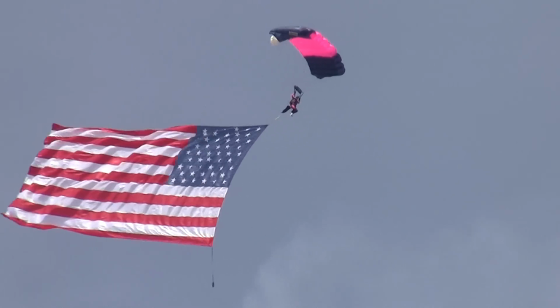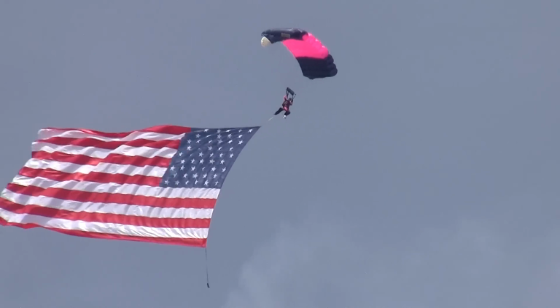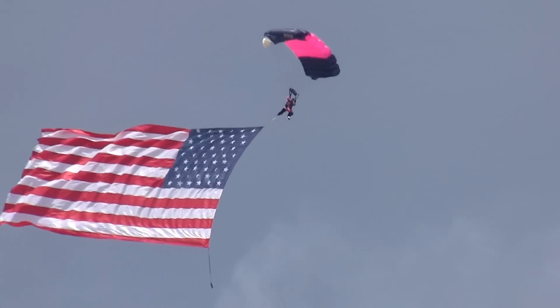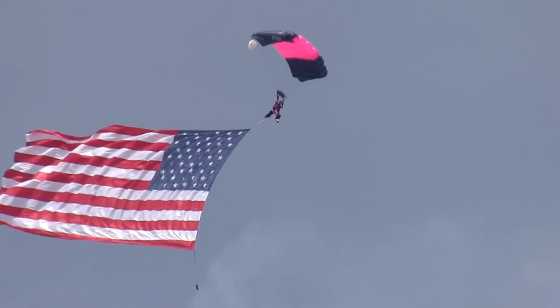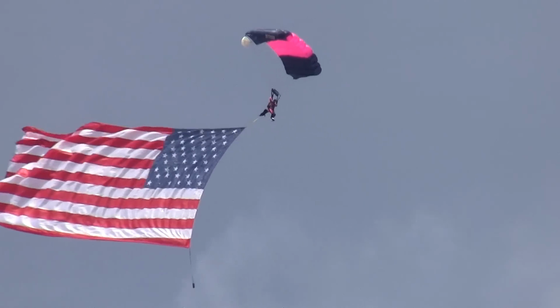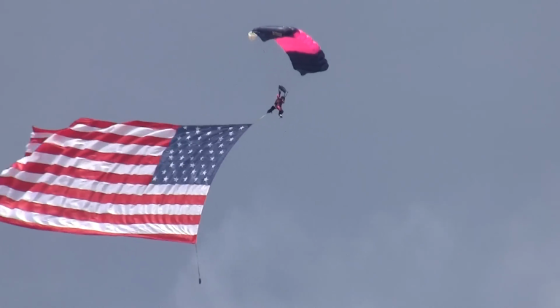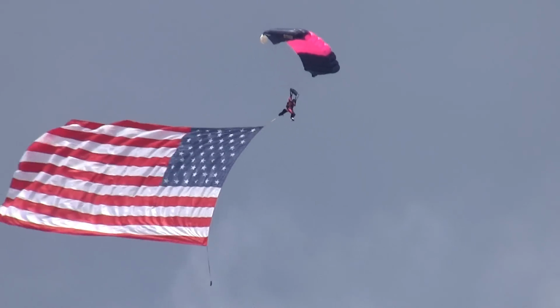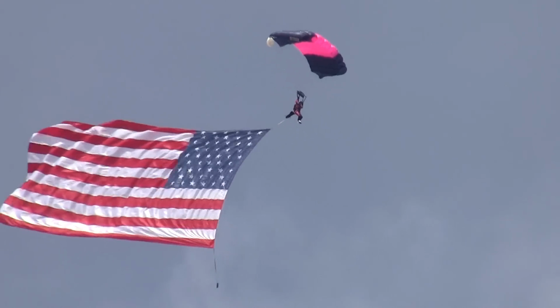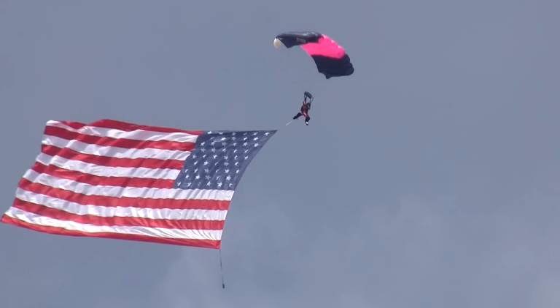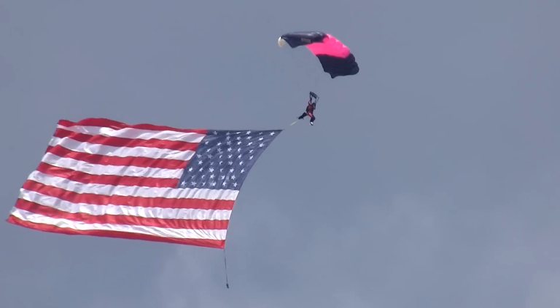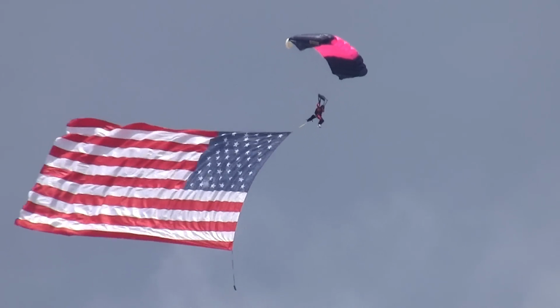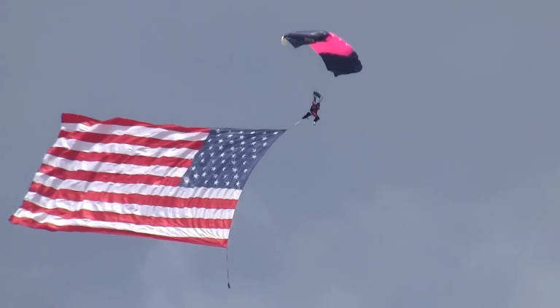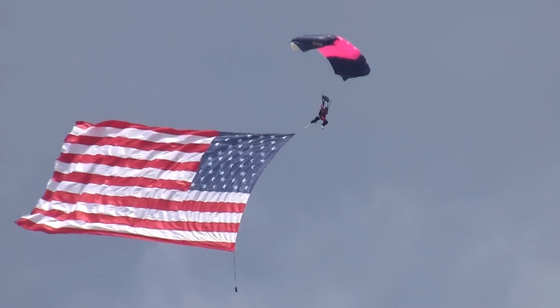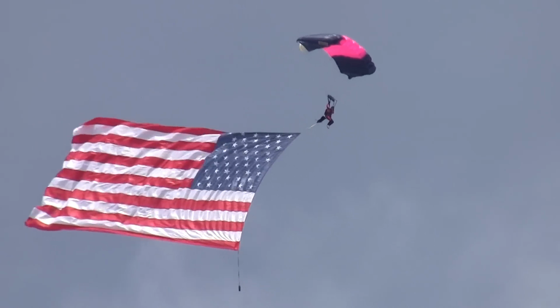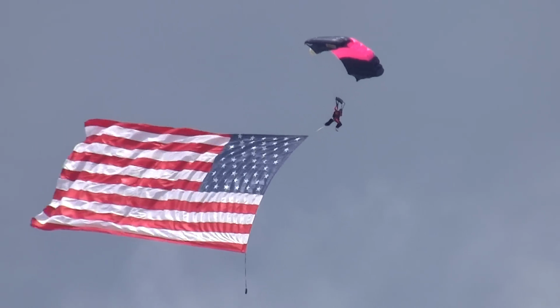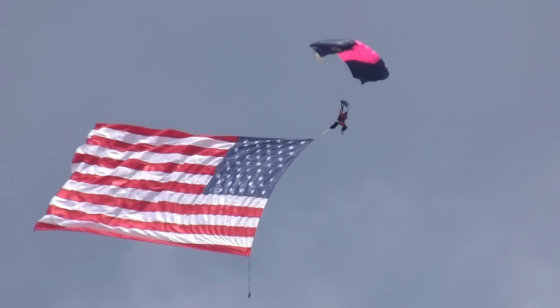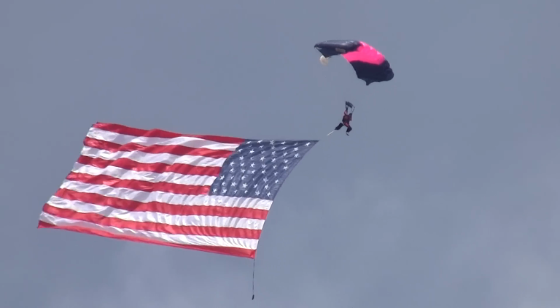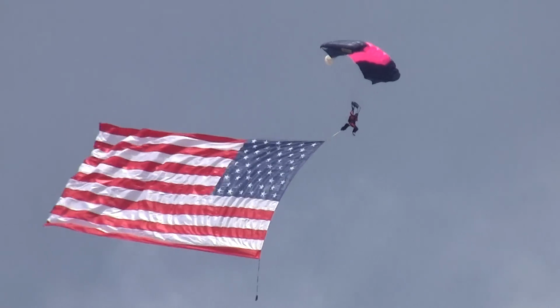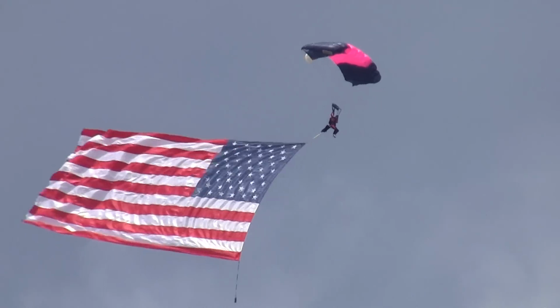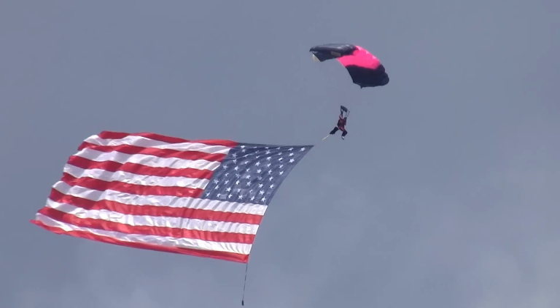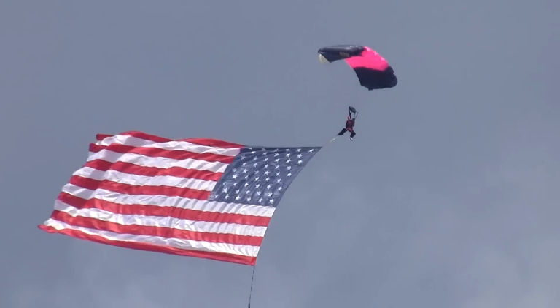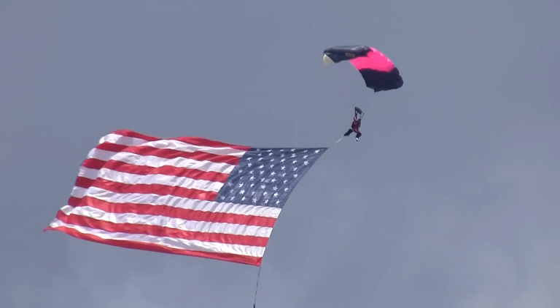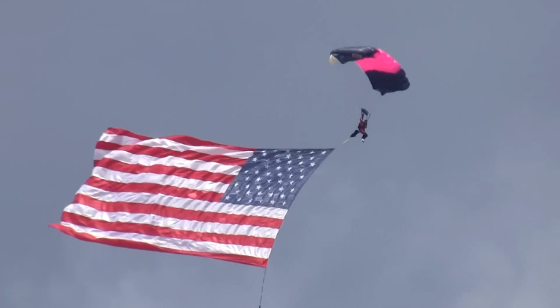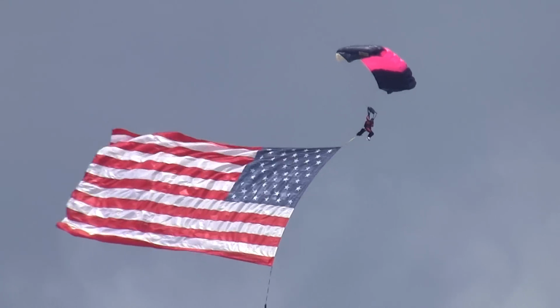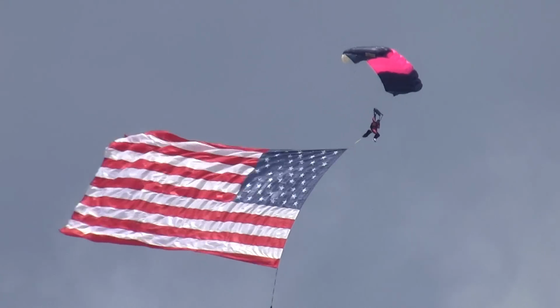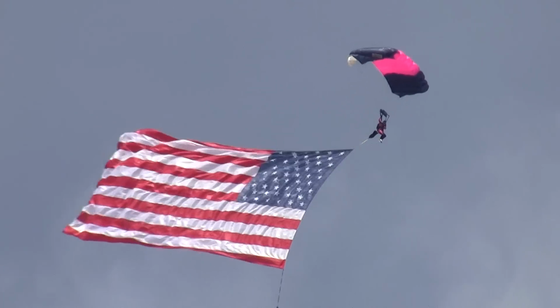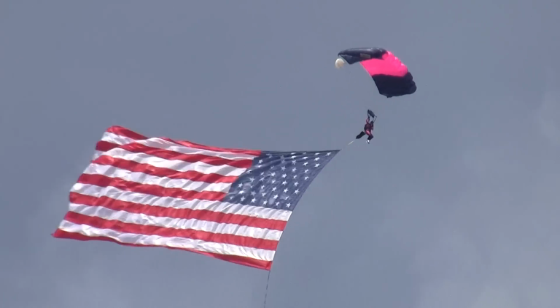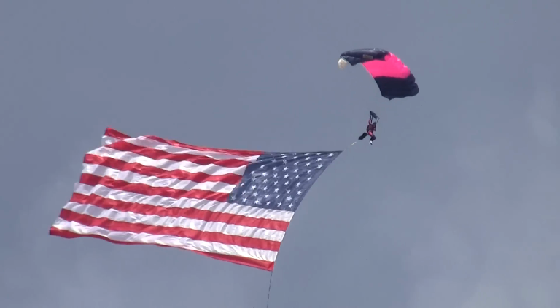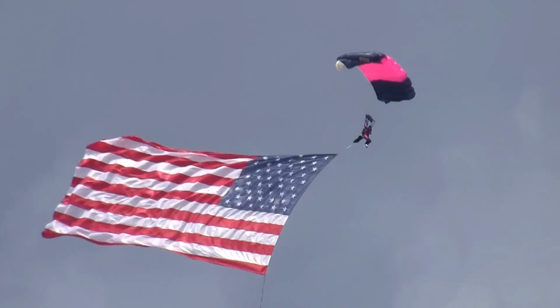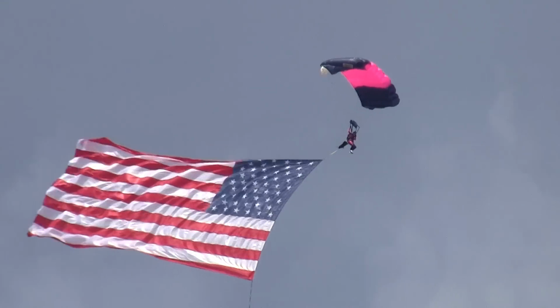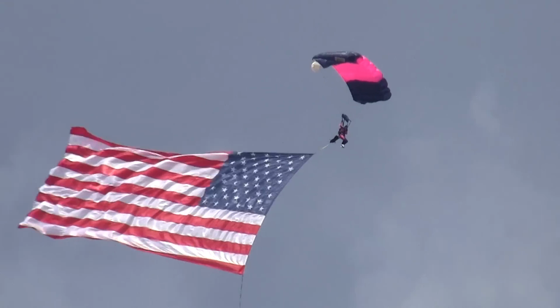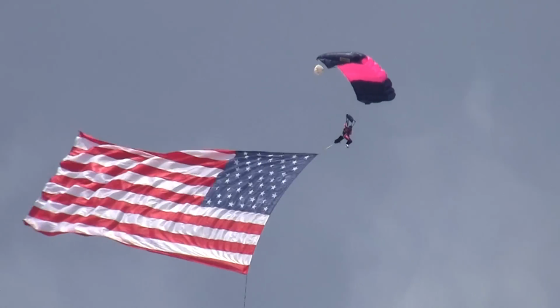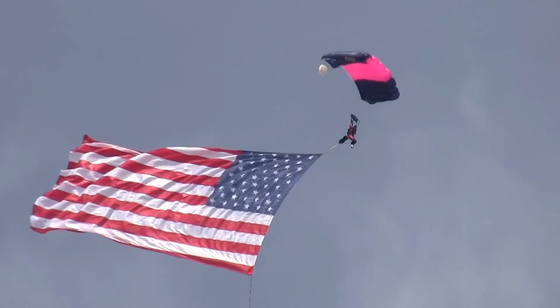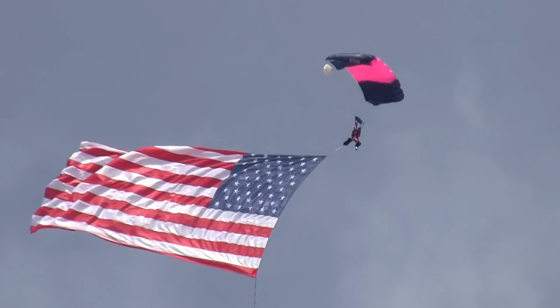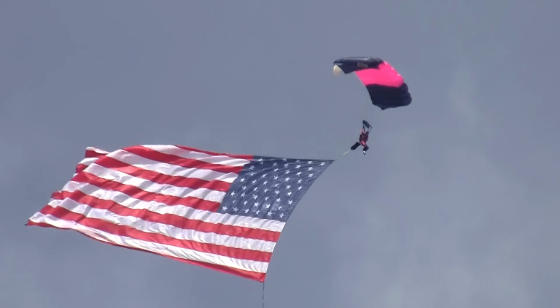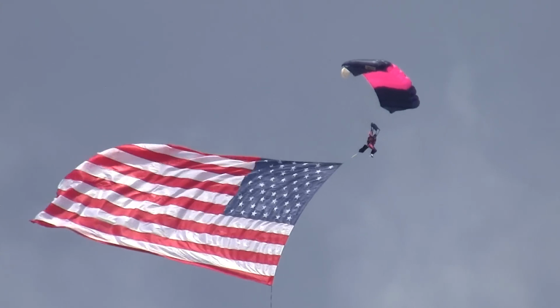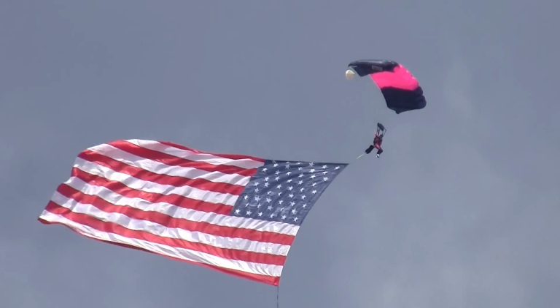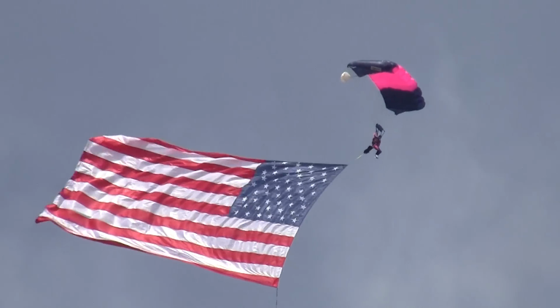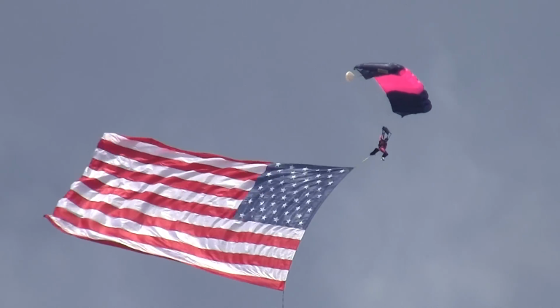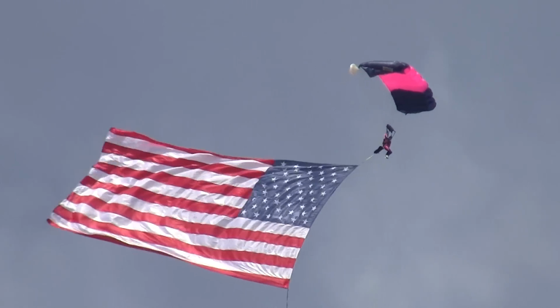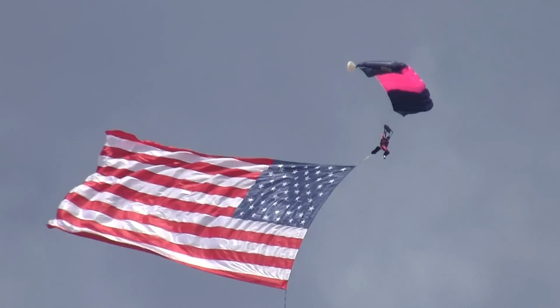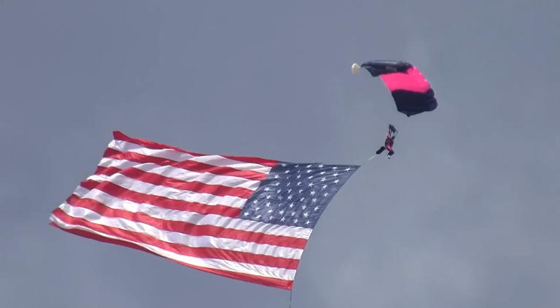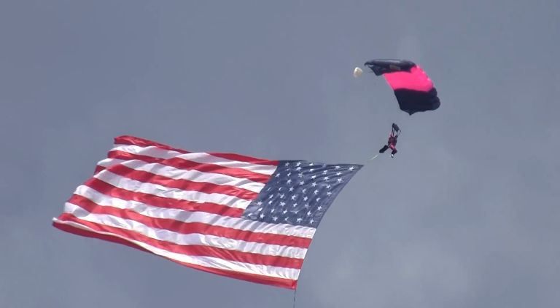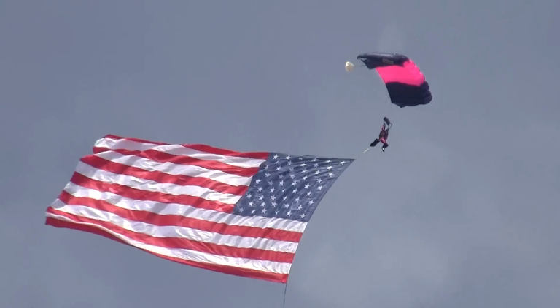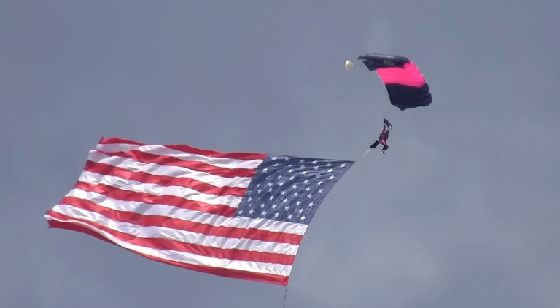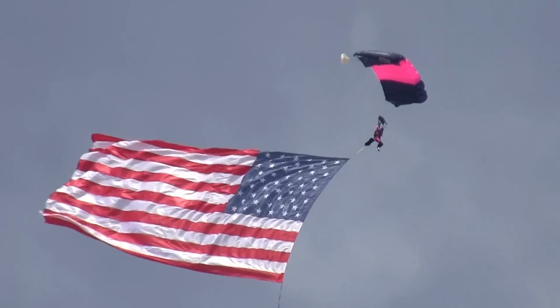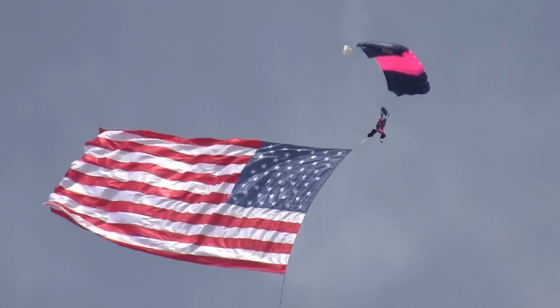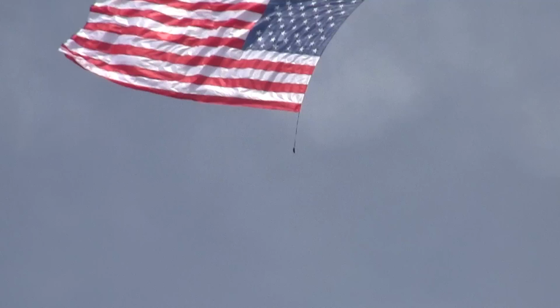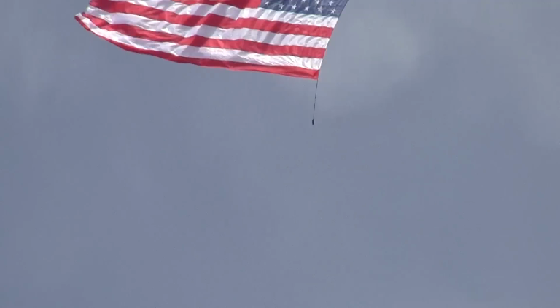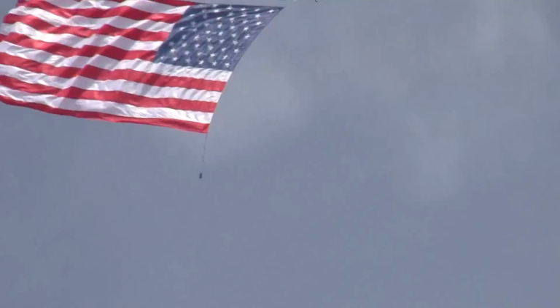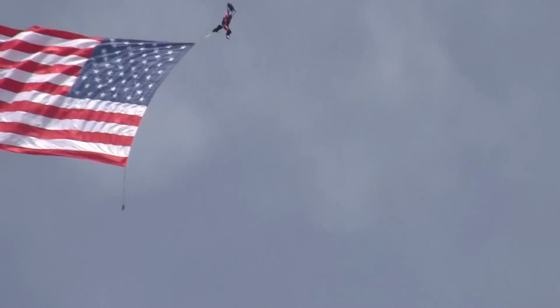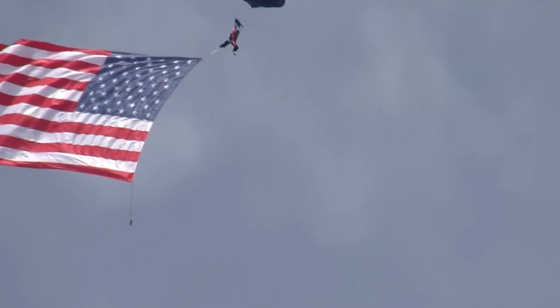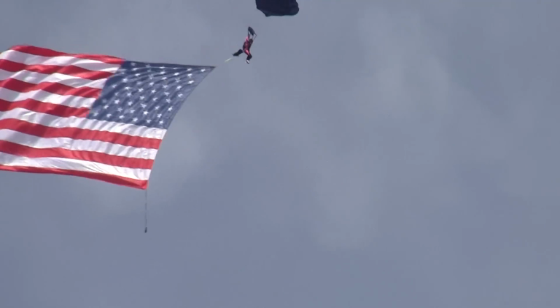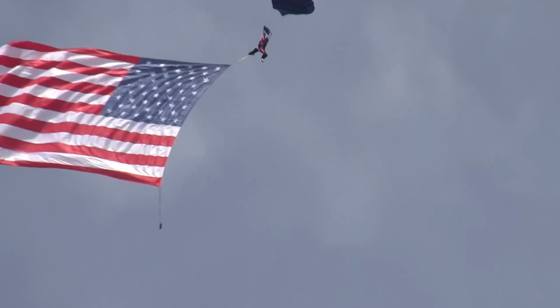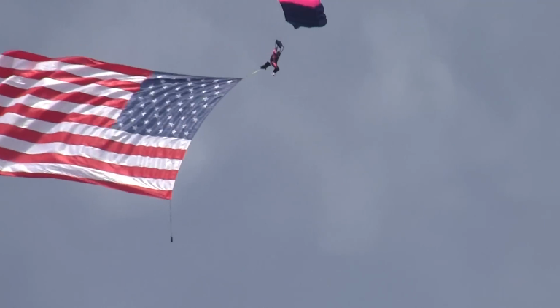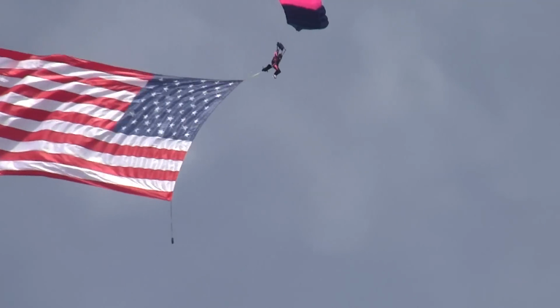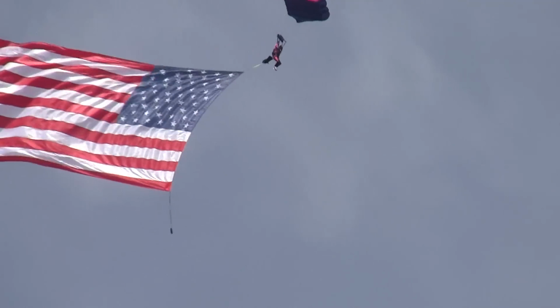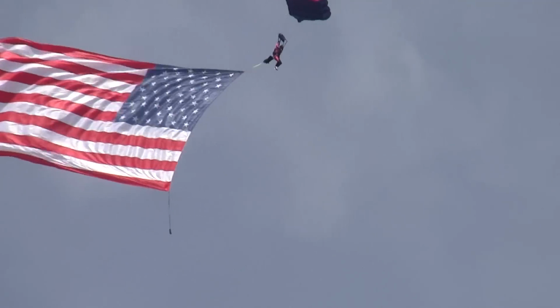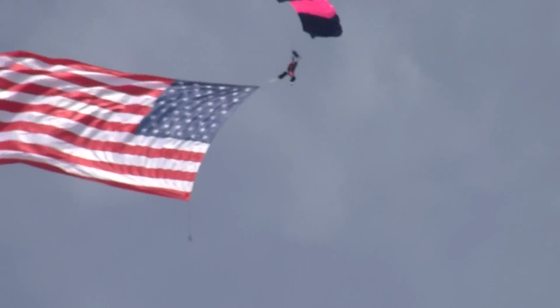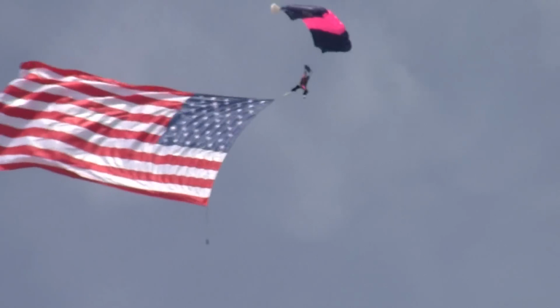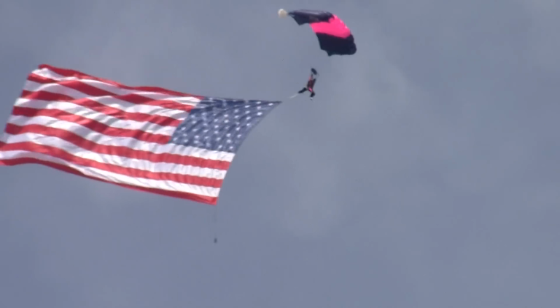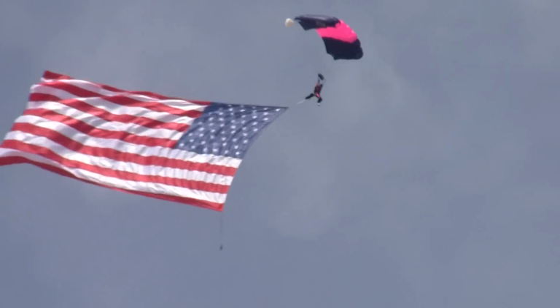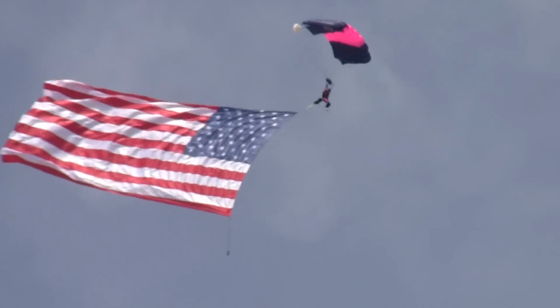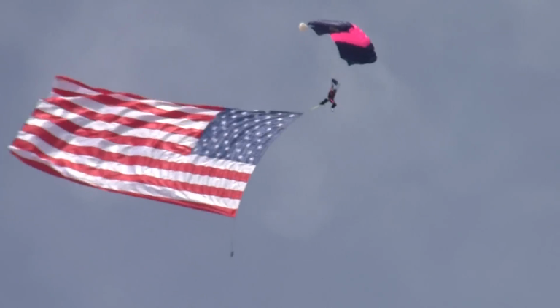Ladies and gentlemen, please join us in standing as Alyssa McCracken presents our national anthem.